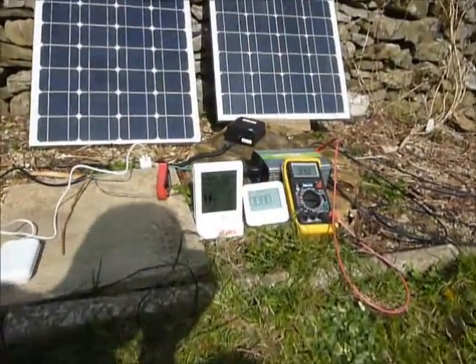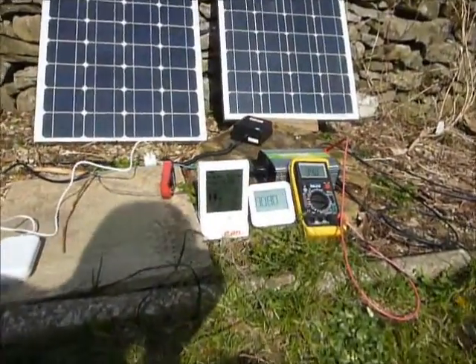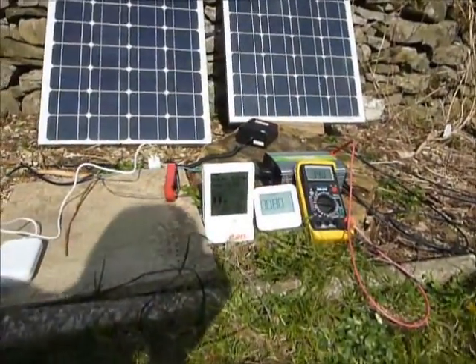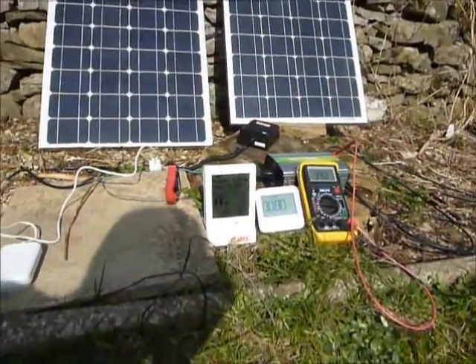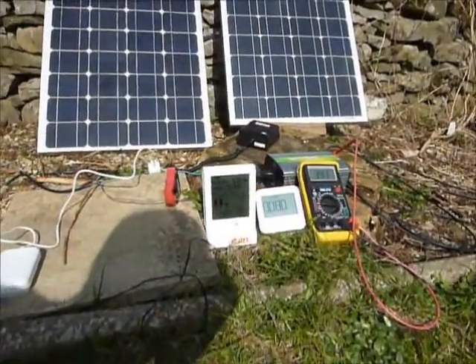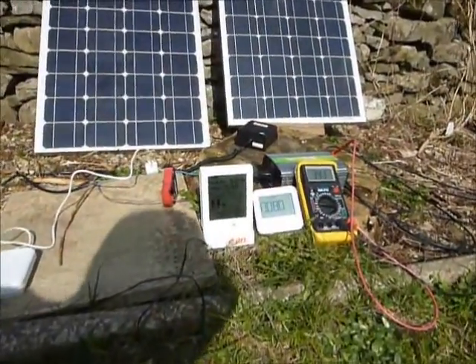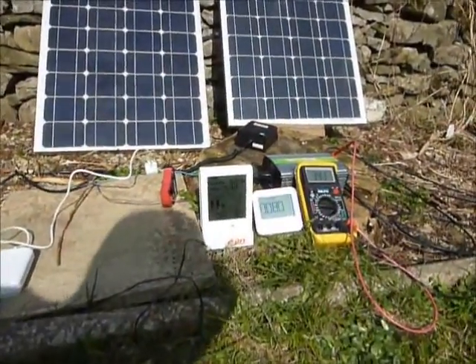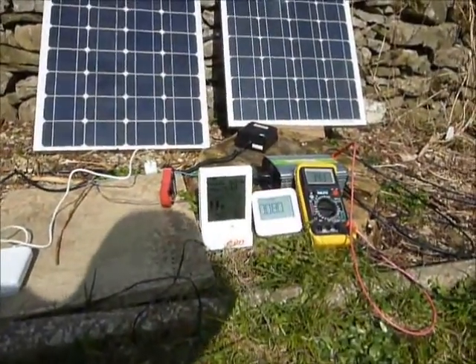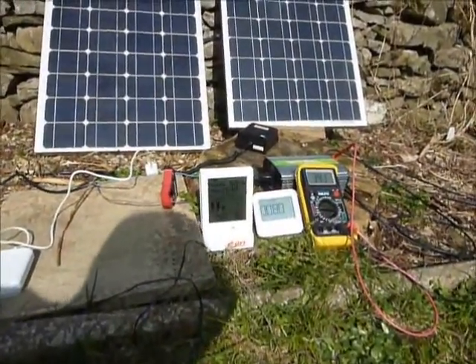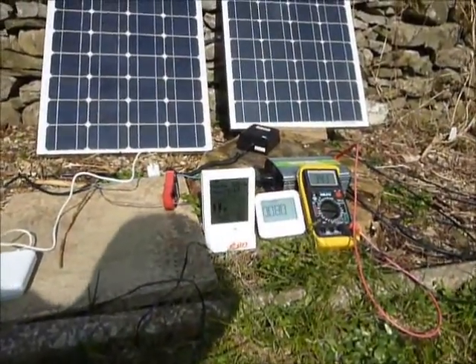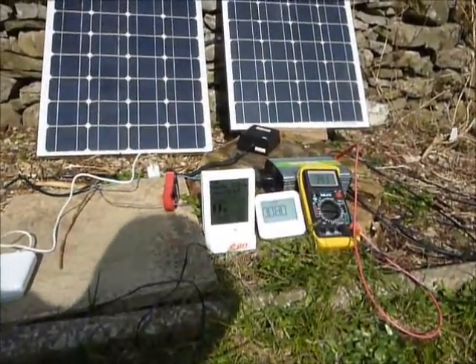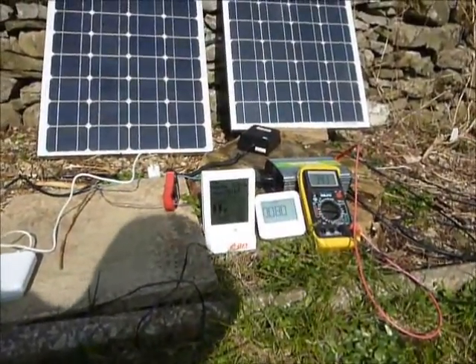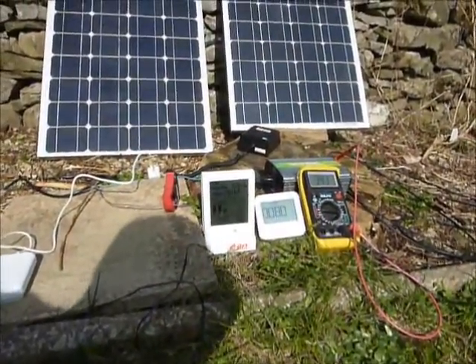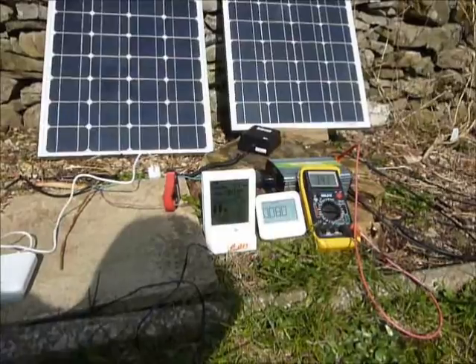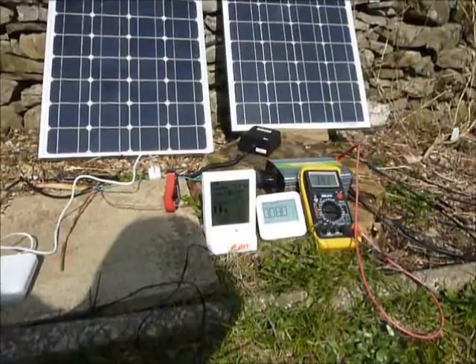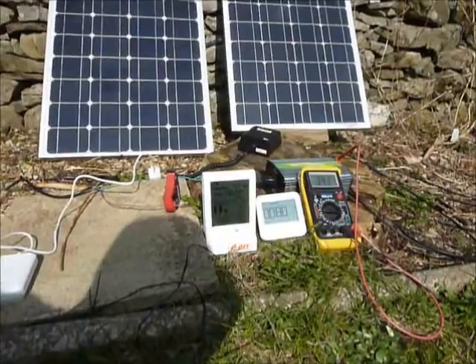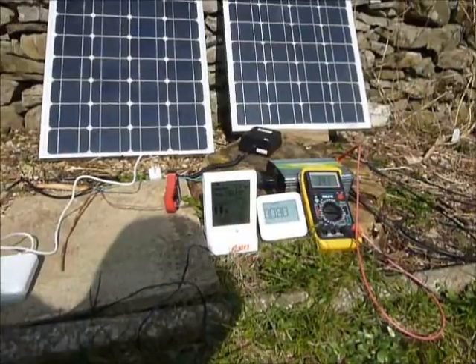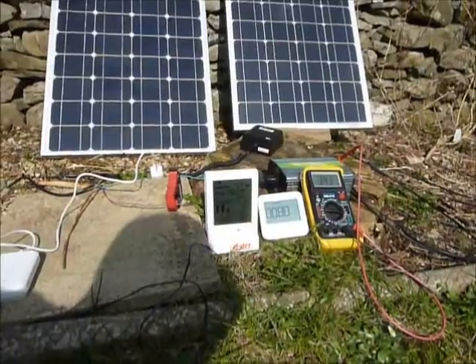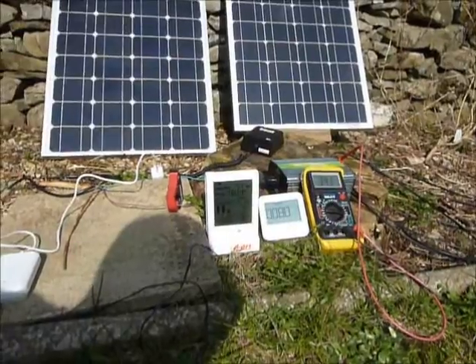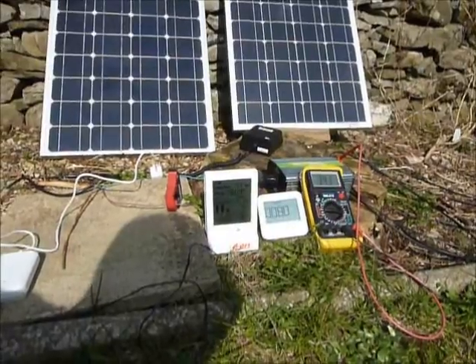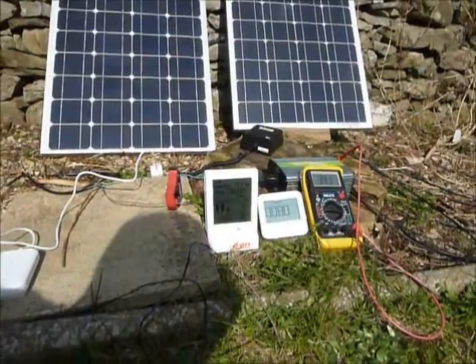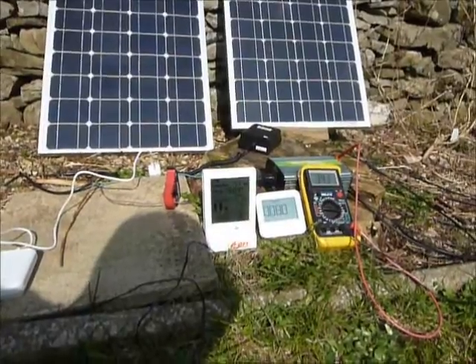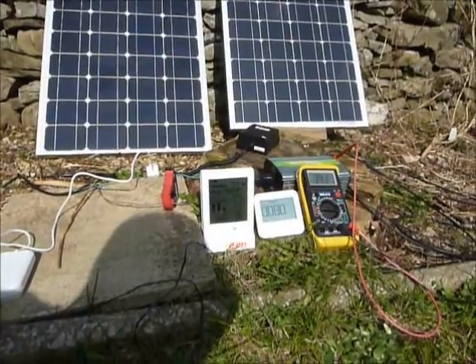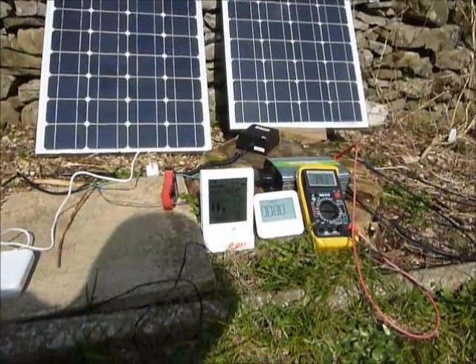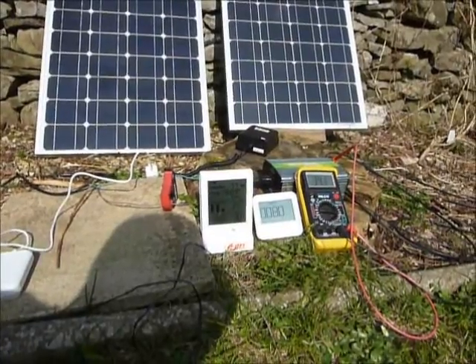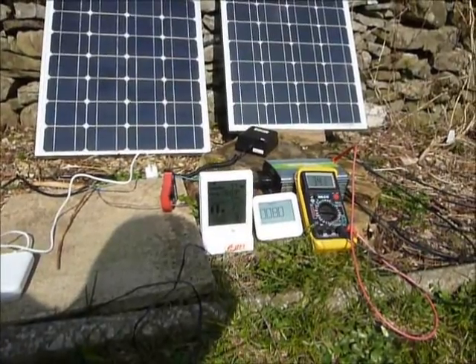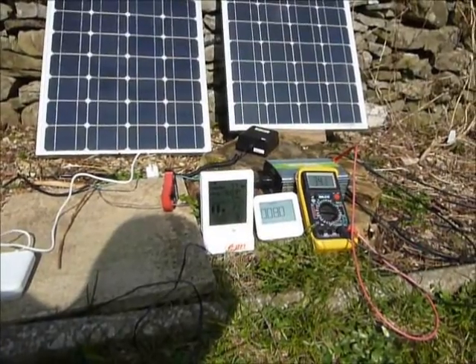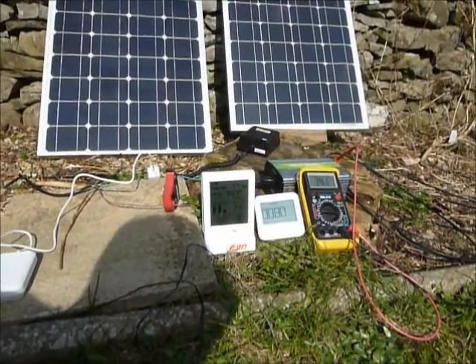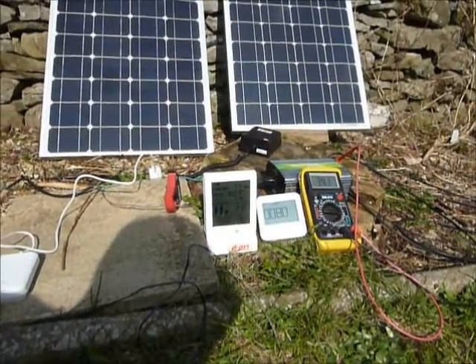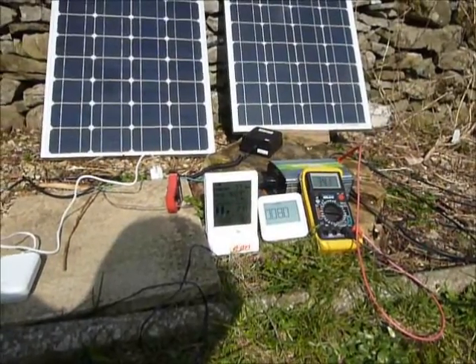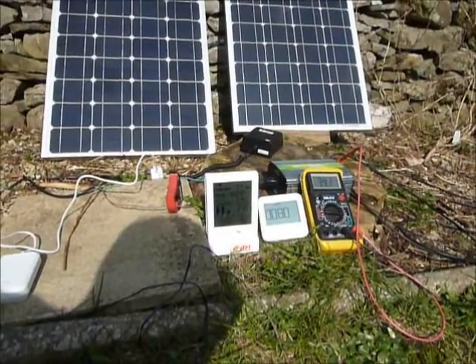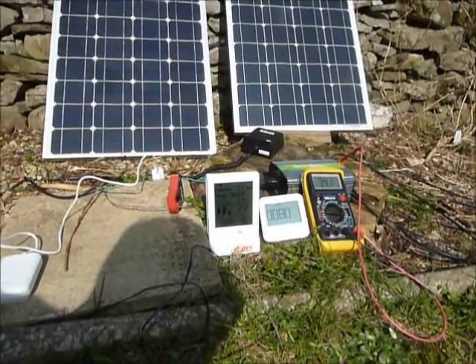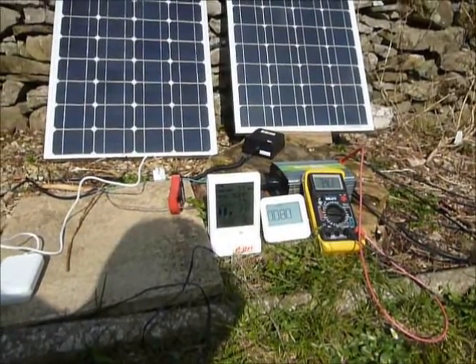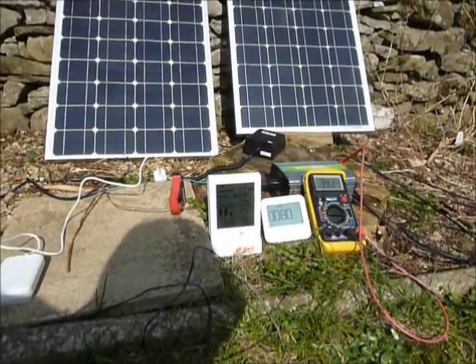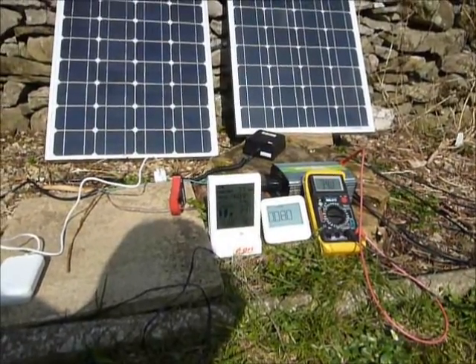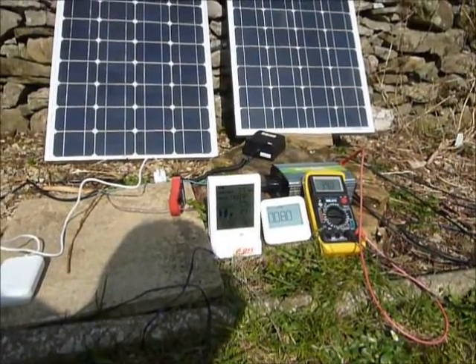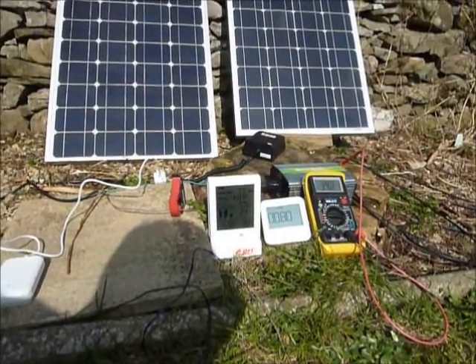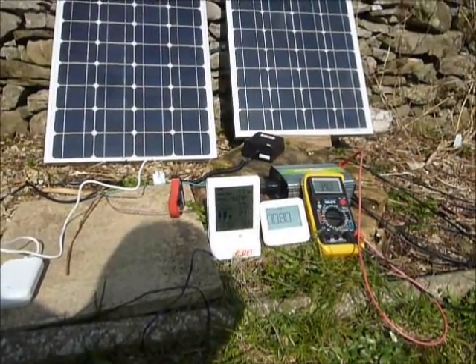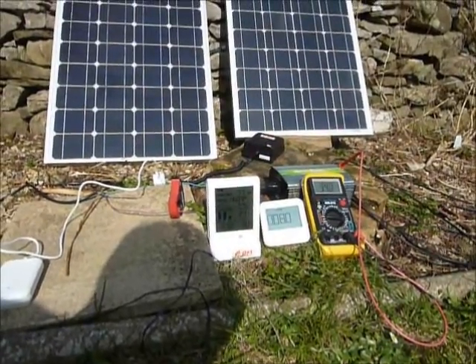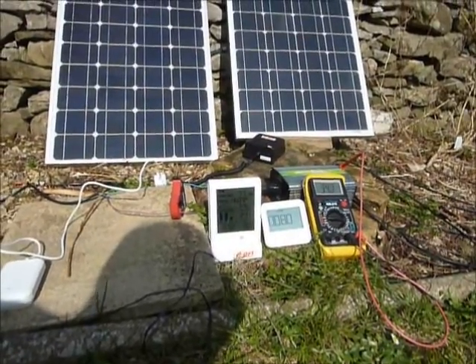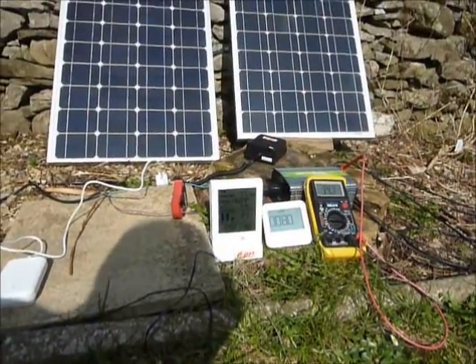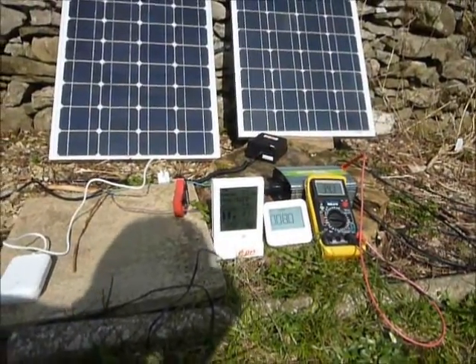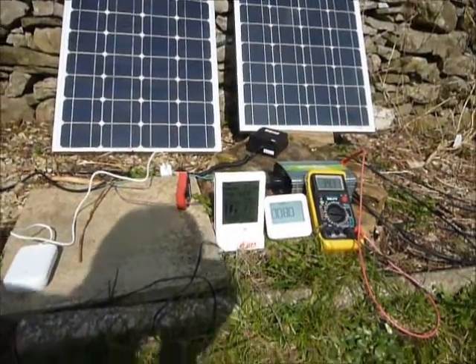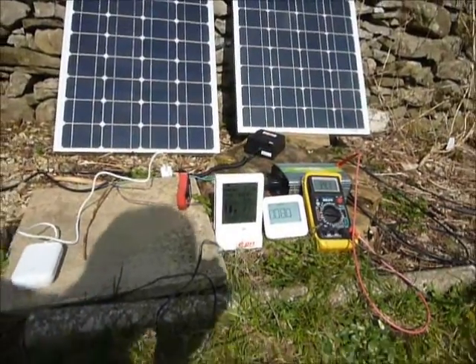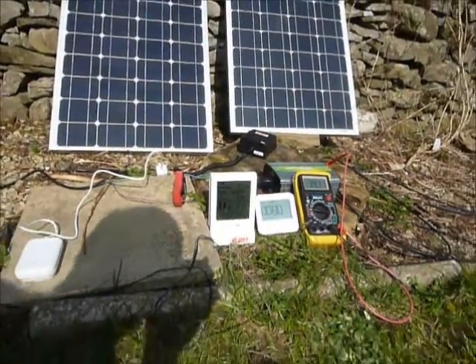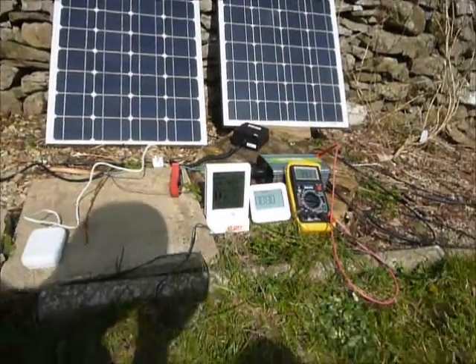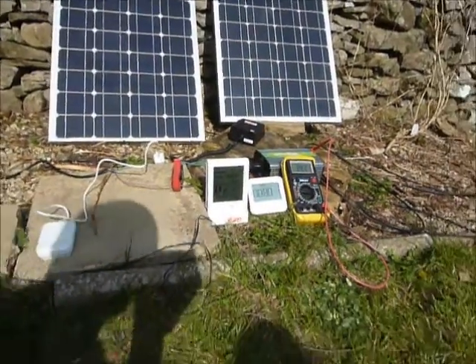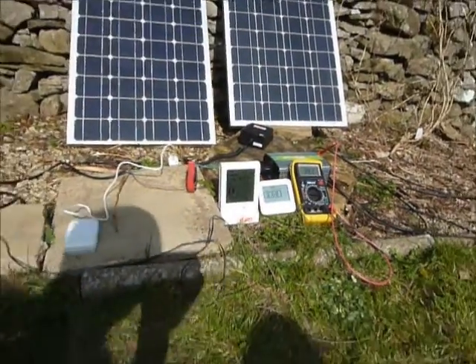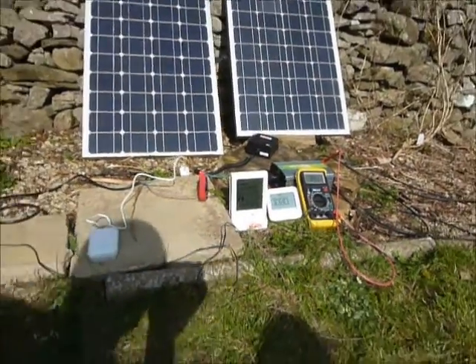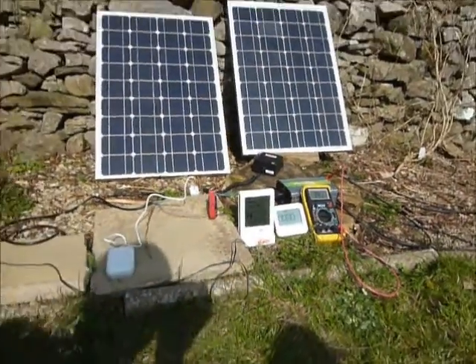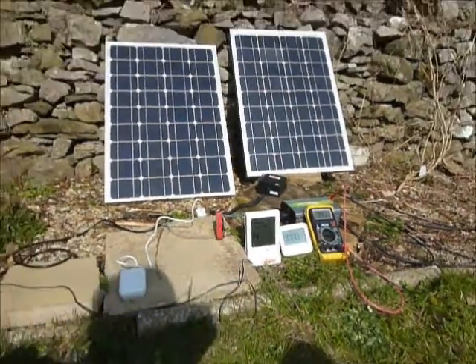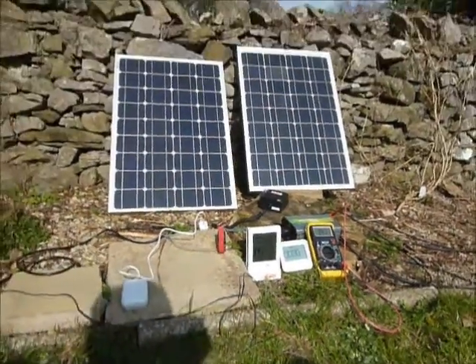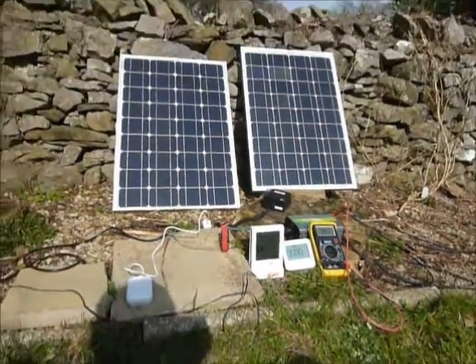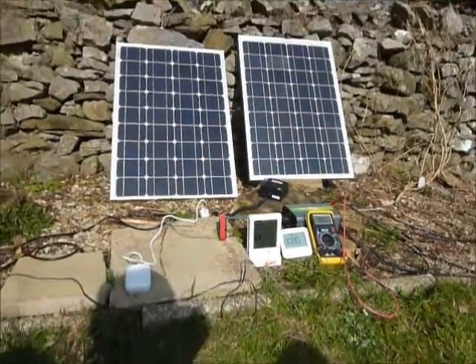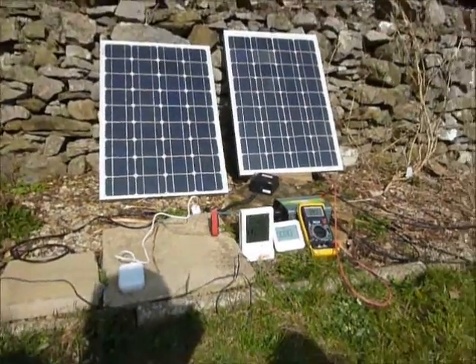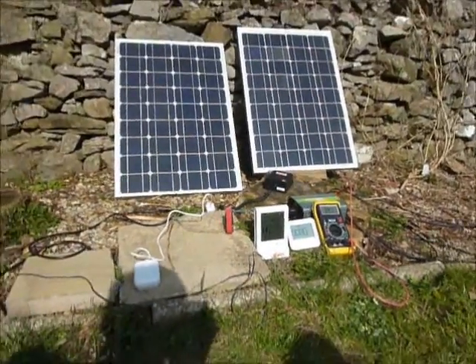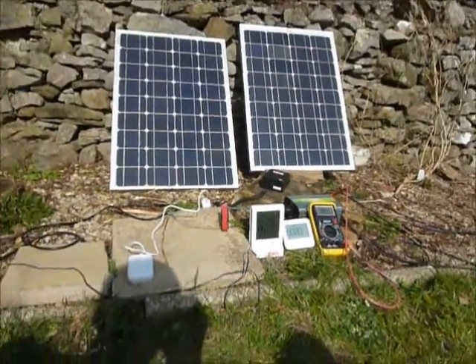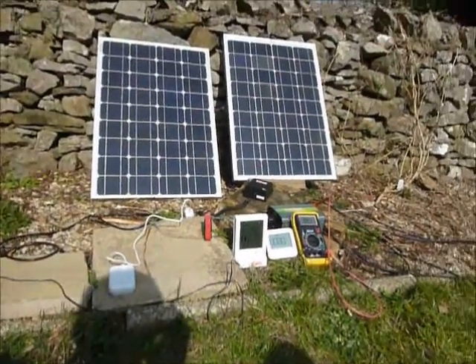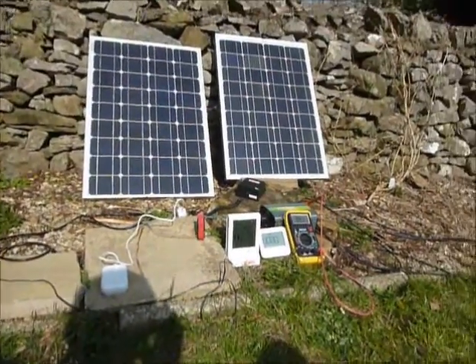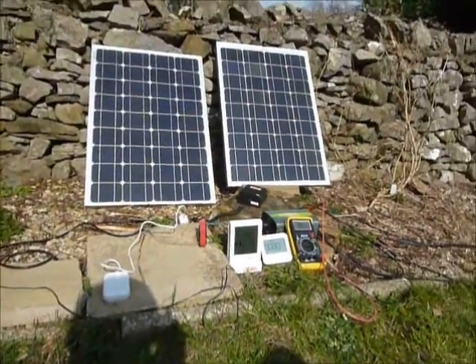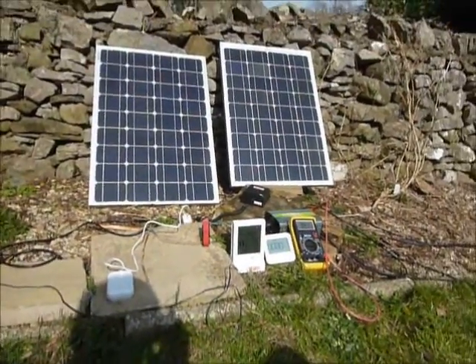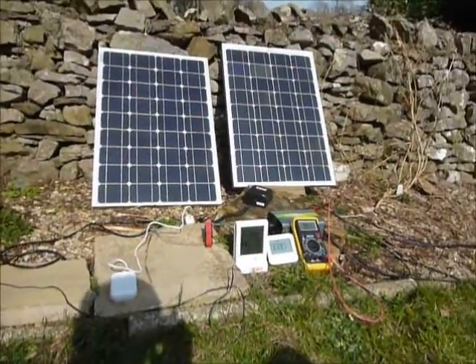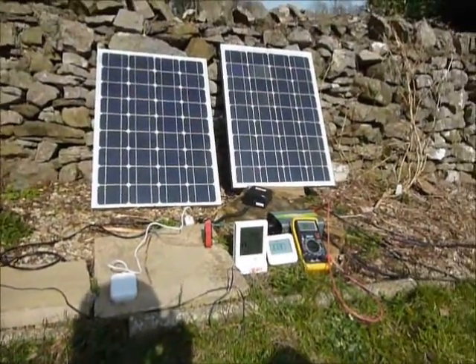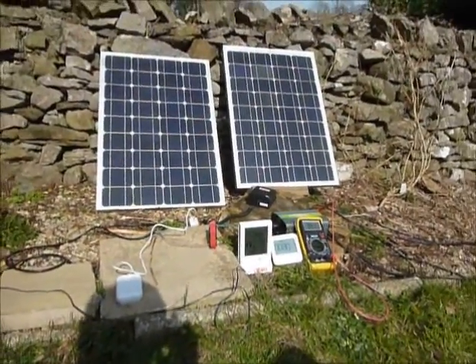Look at that — the right-hand one's now saying 80 watts, and the left-hand one's 77 watts. So that's working pretty well.